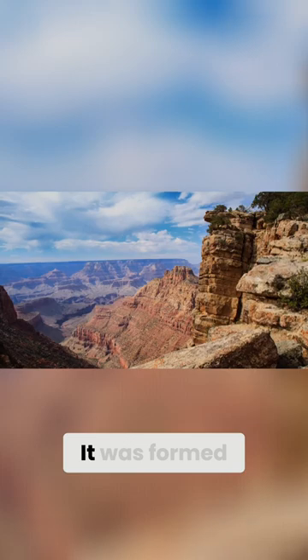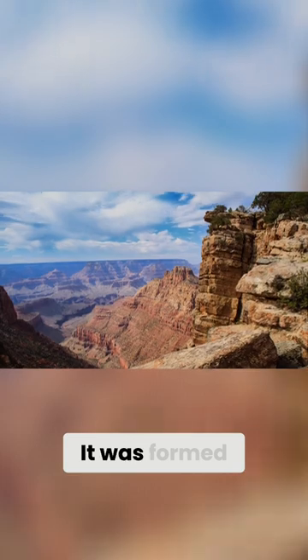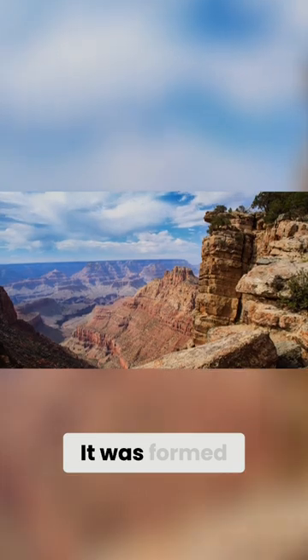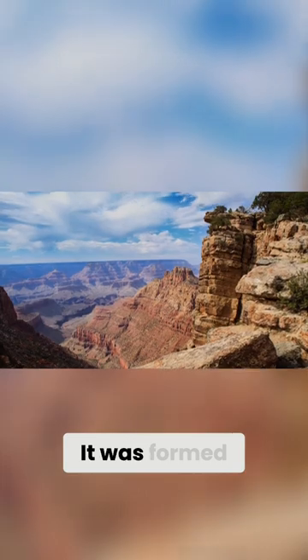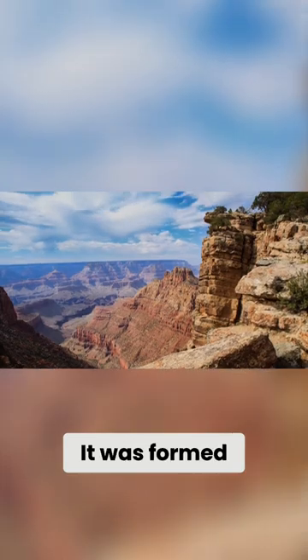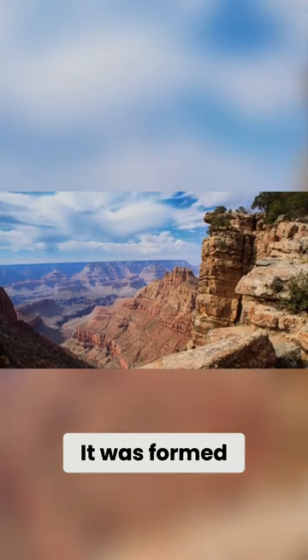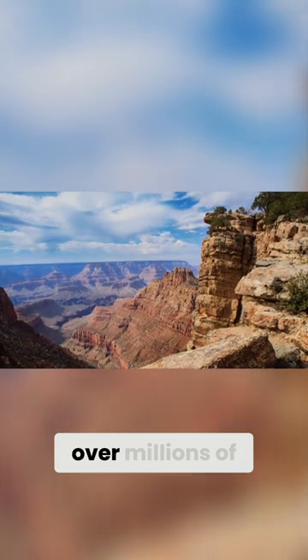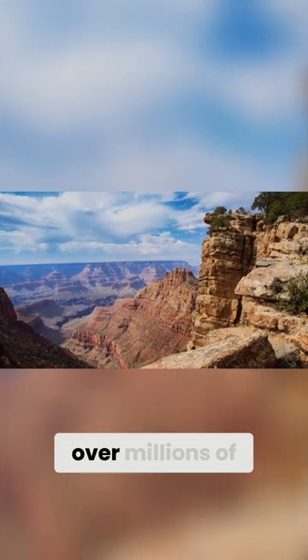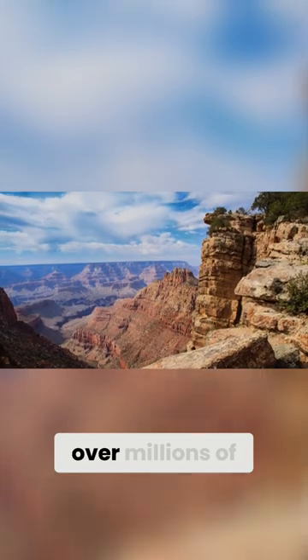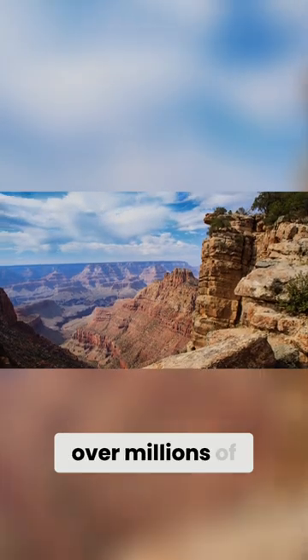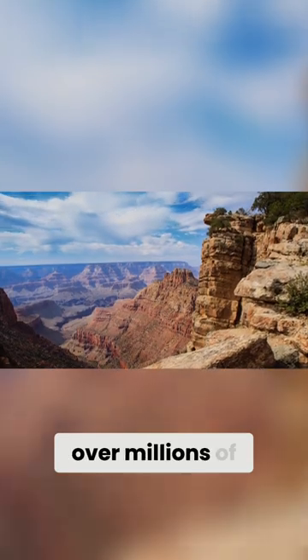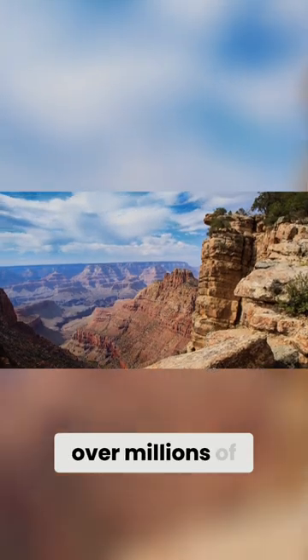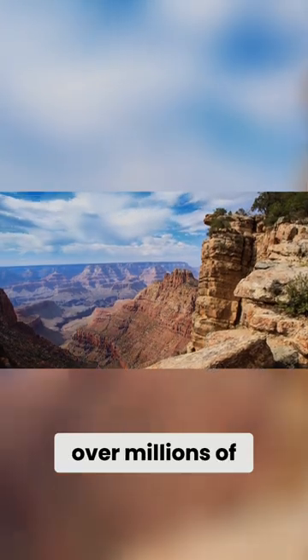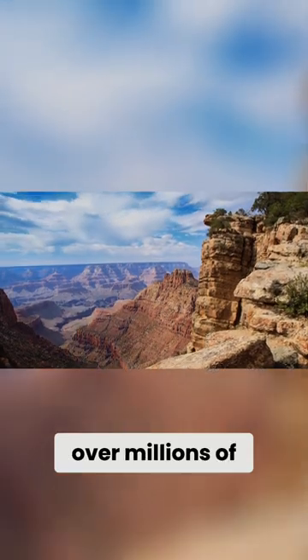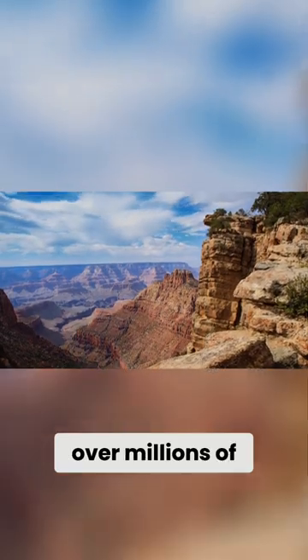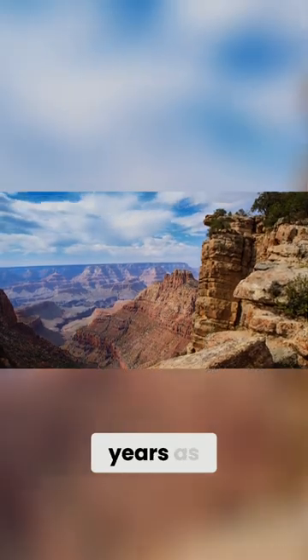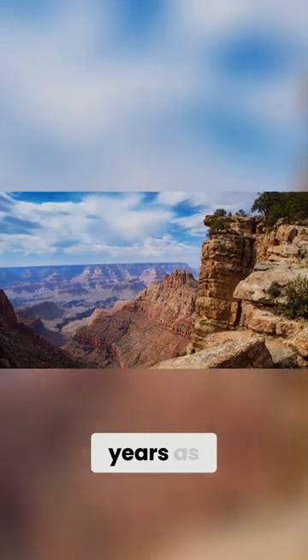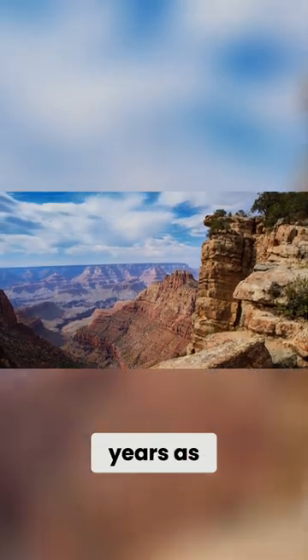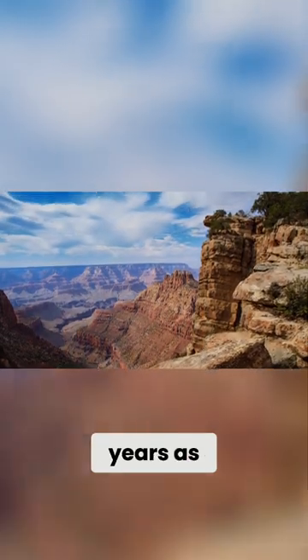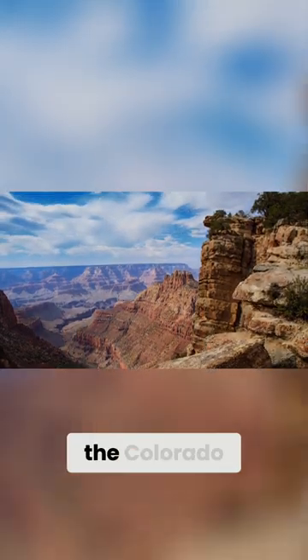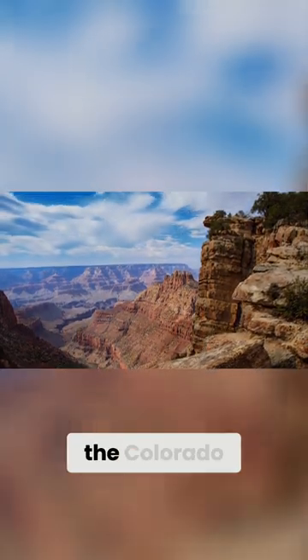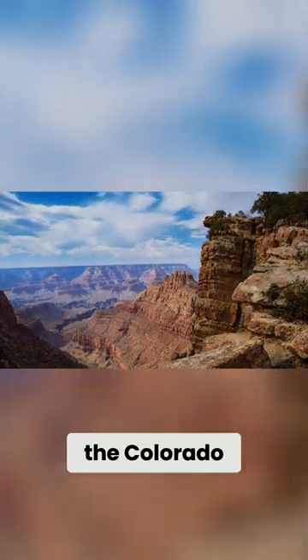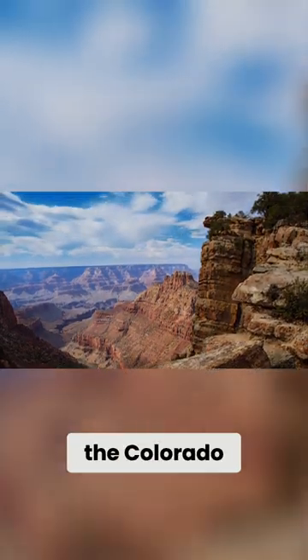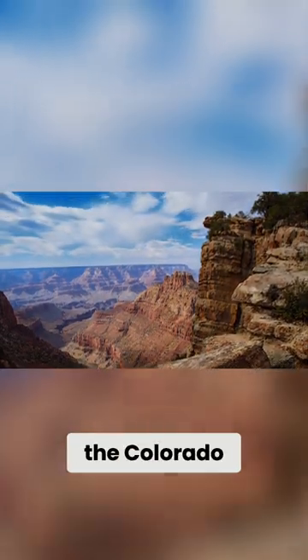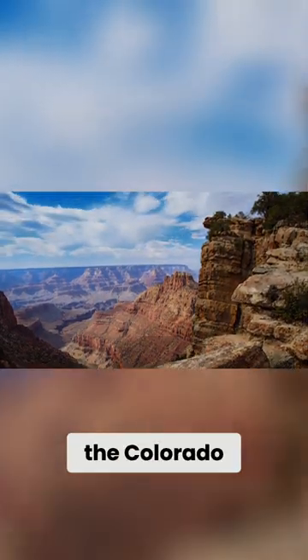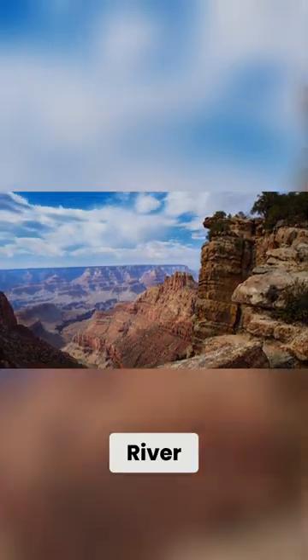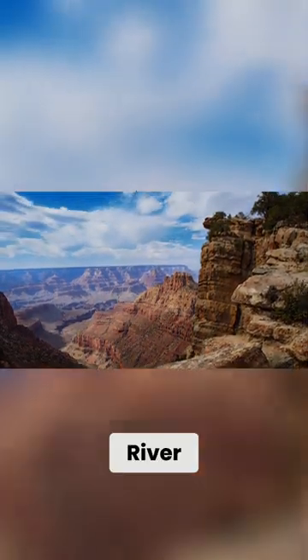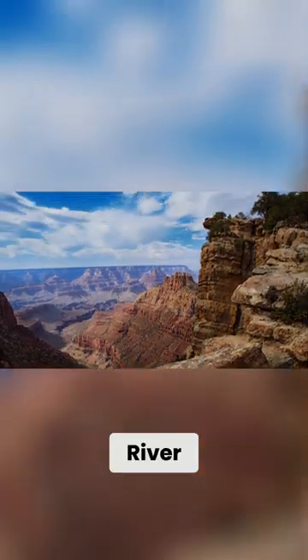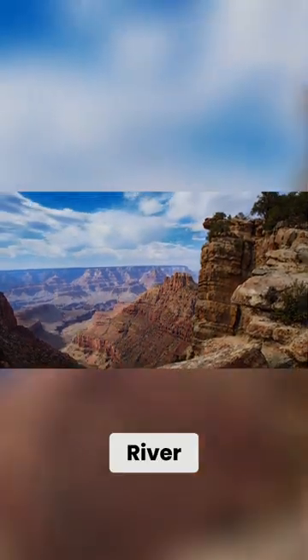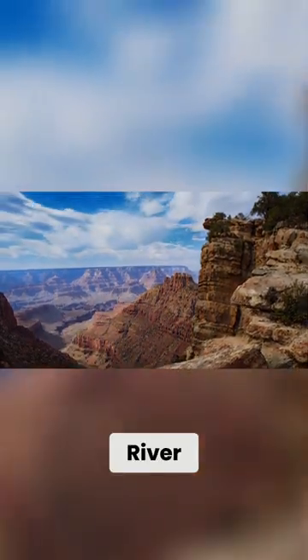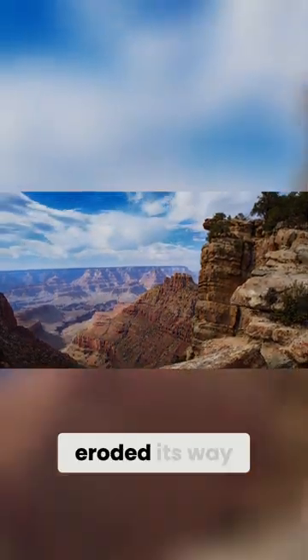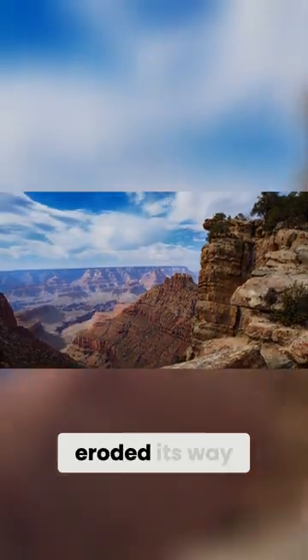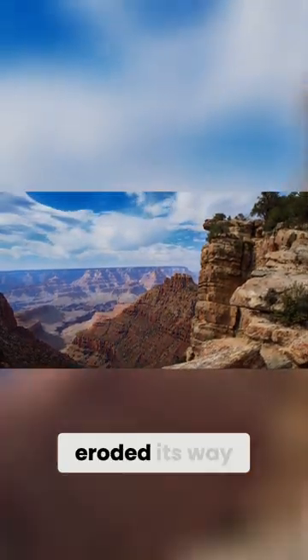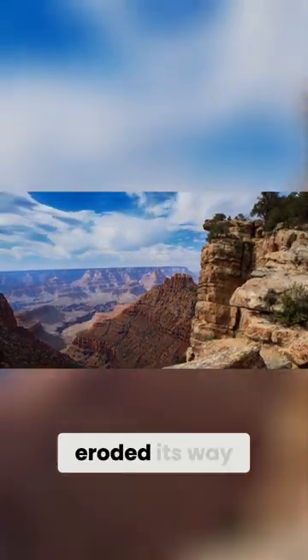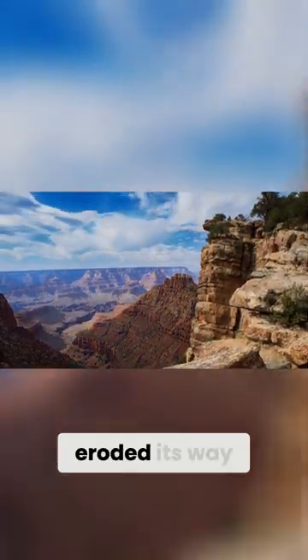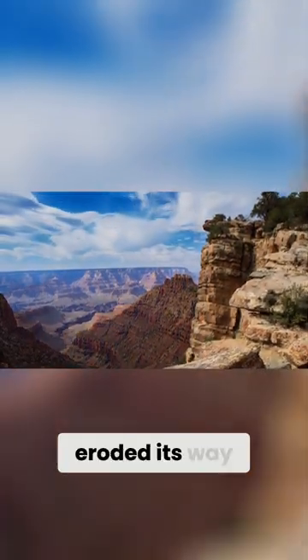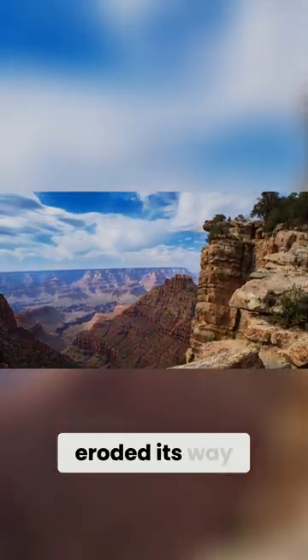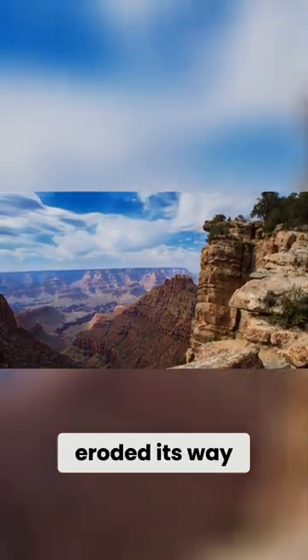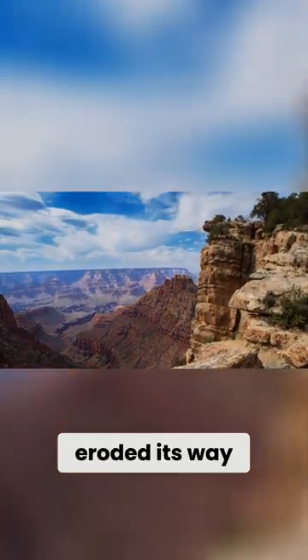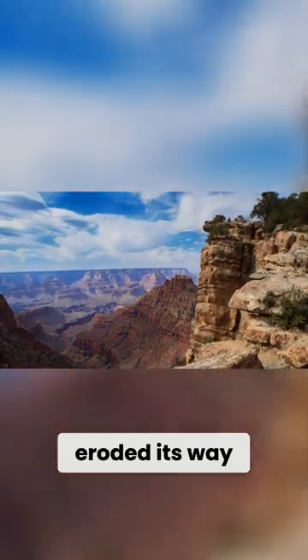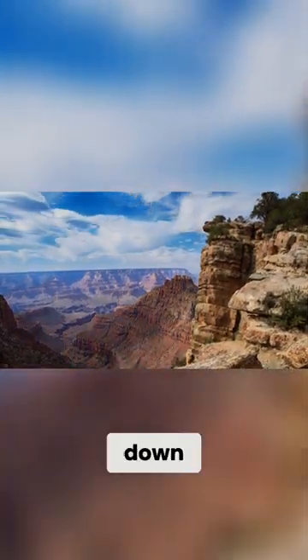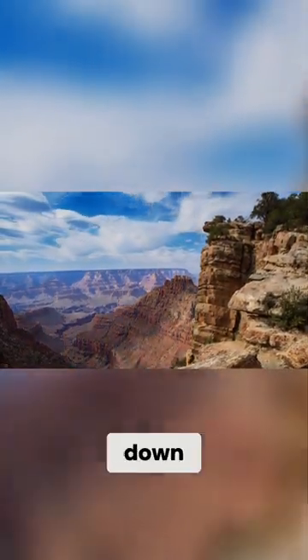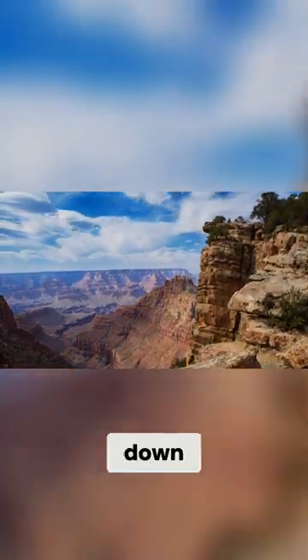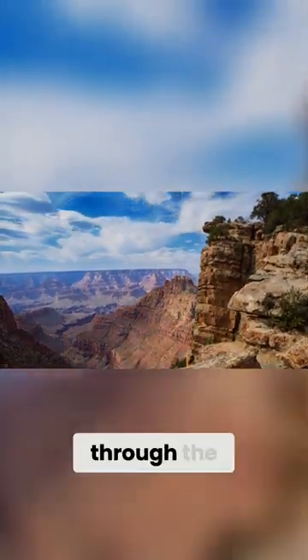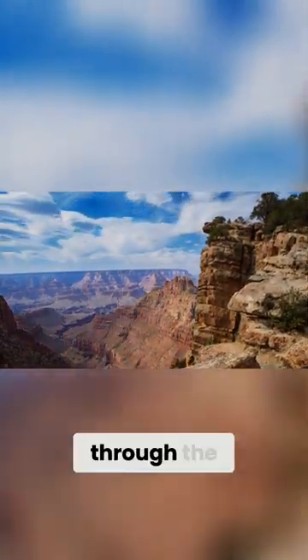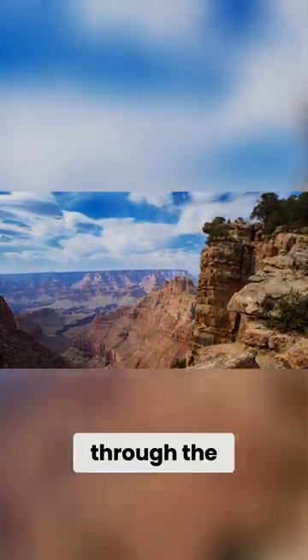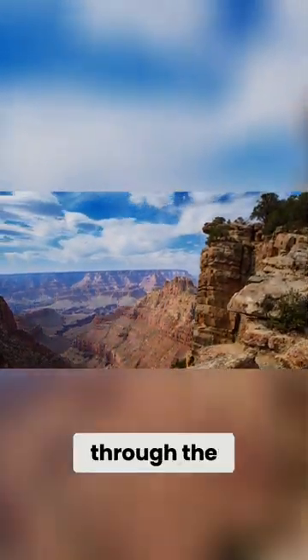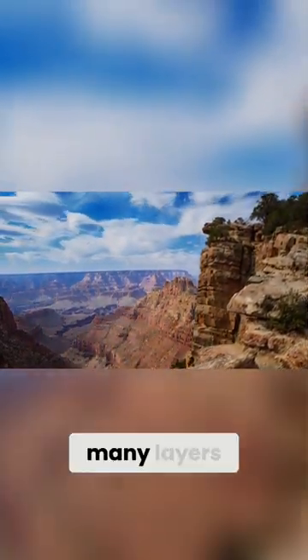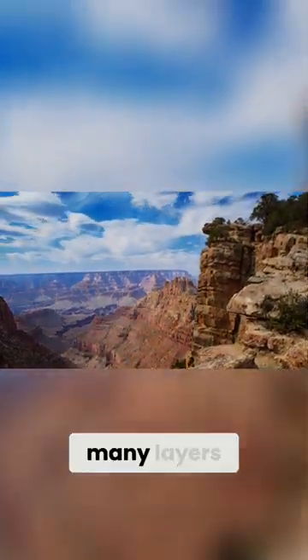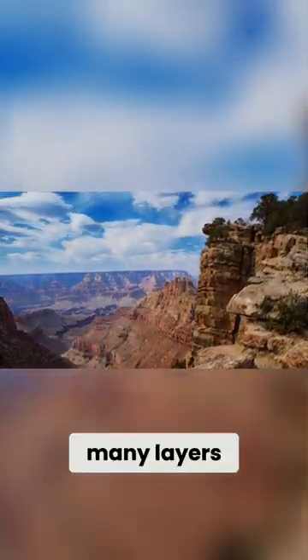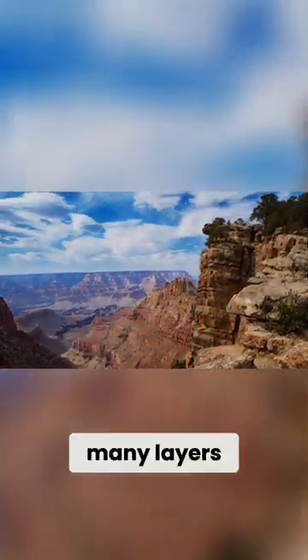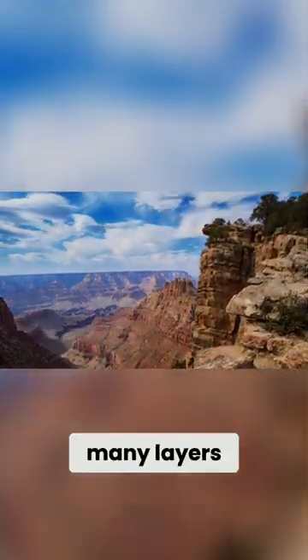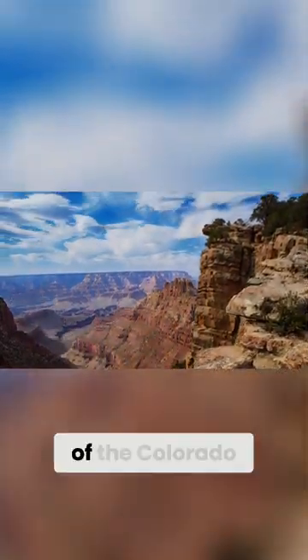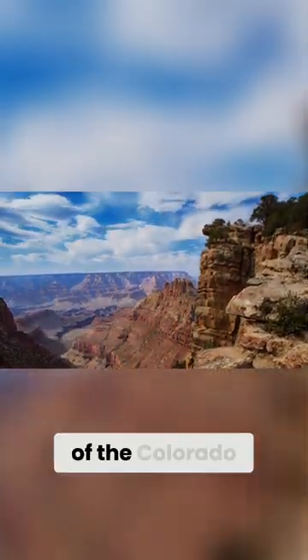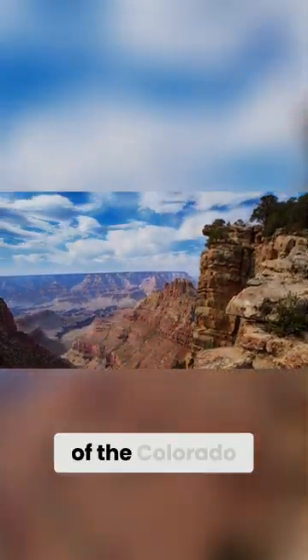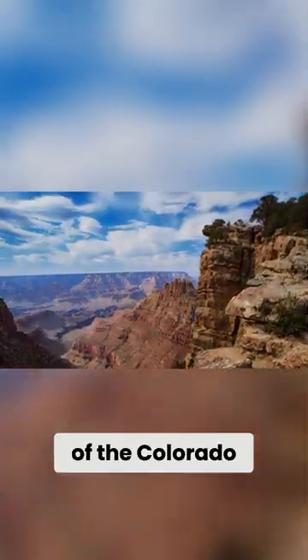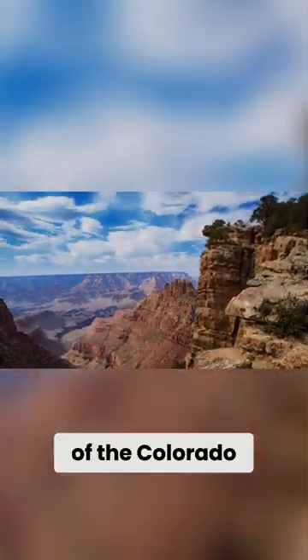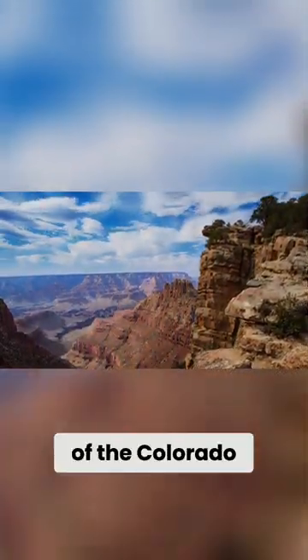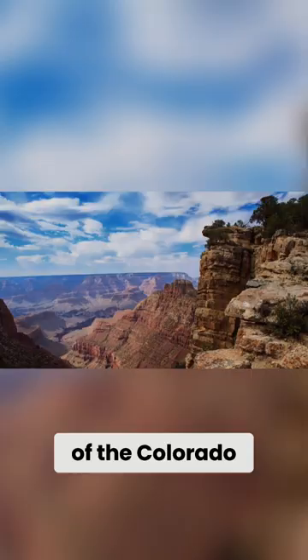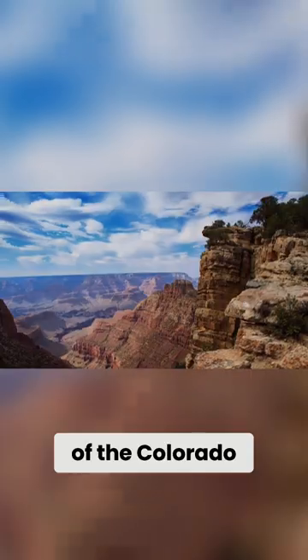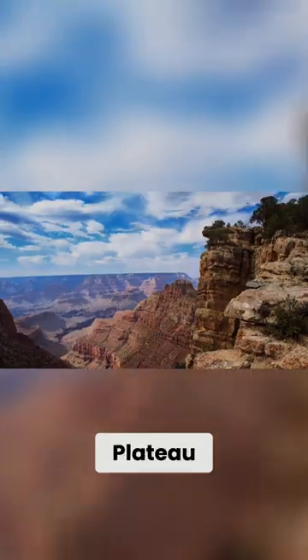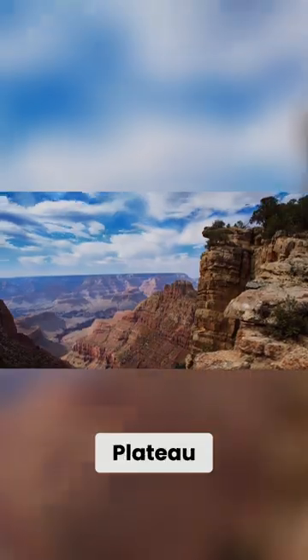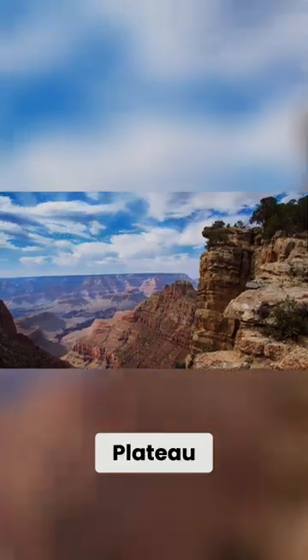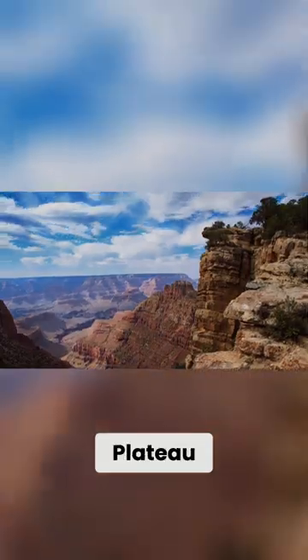It was formed over millions of years as the Colorado River eroded its way down through the many layers of the Colorado Plateau.